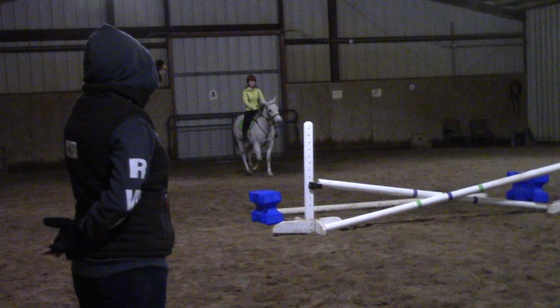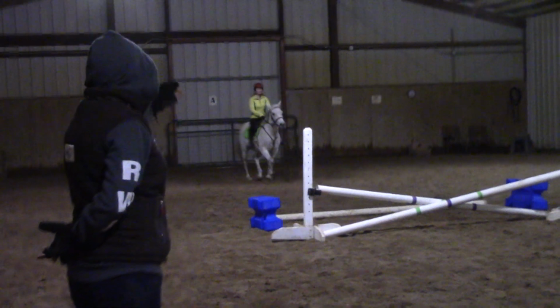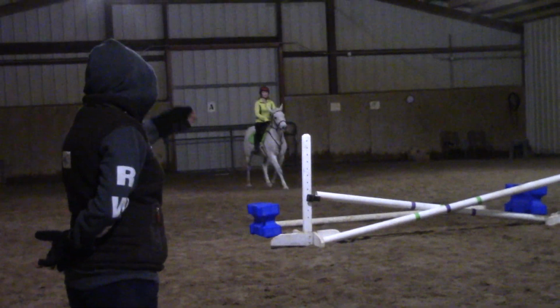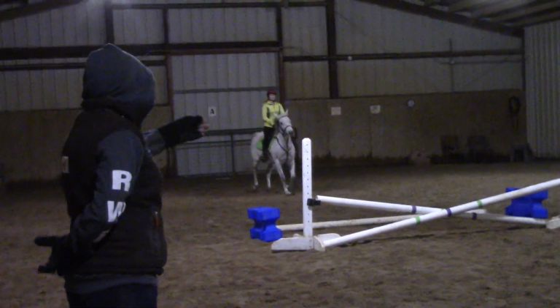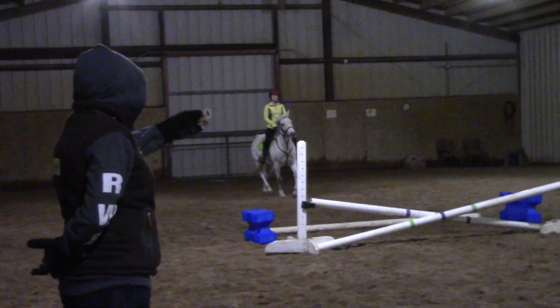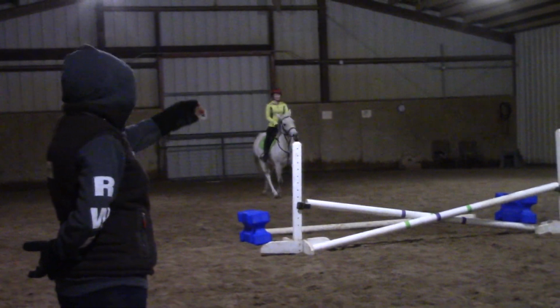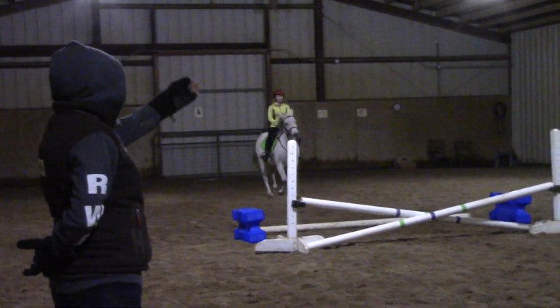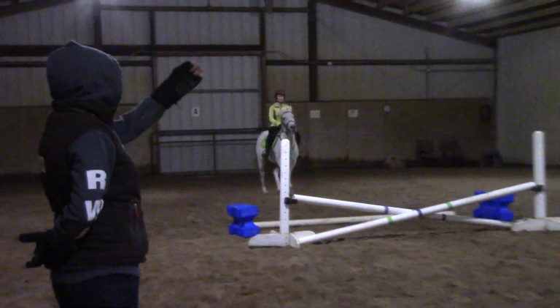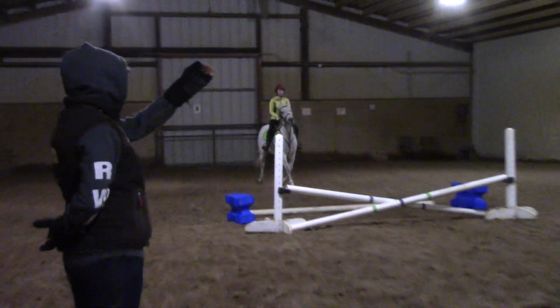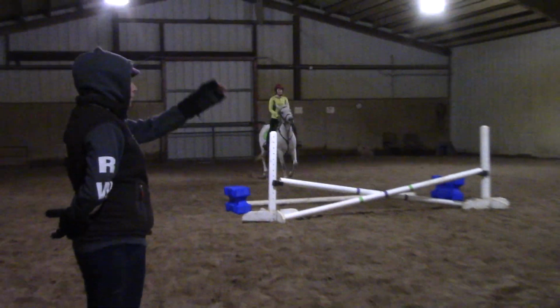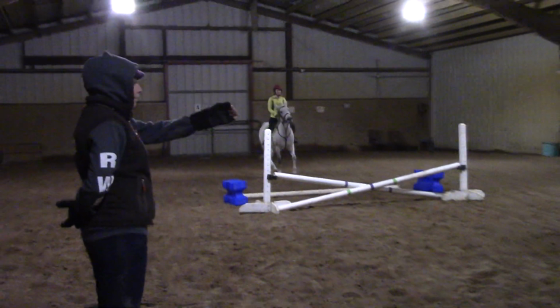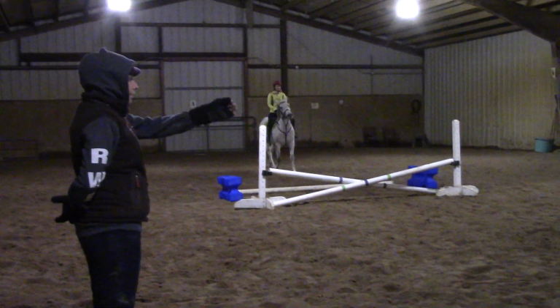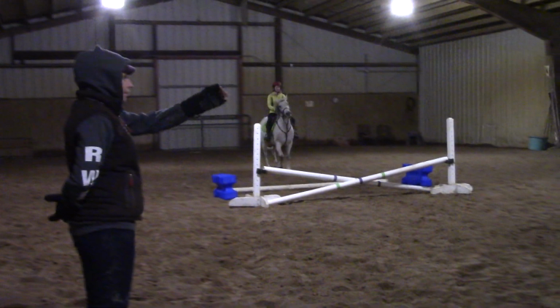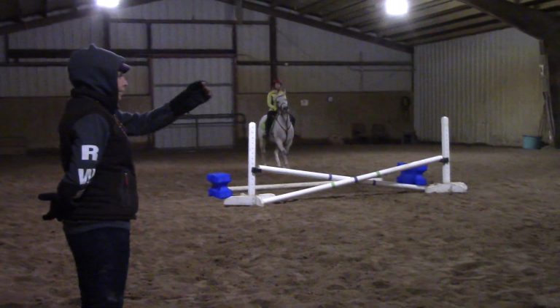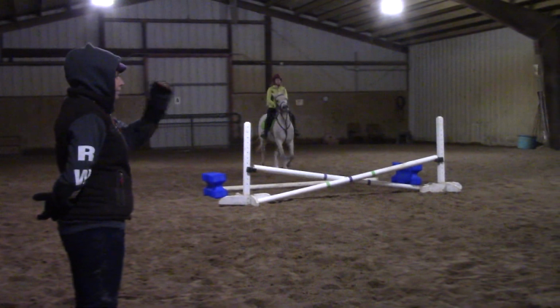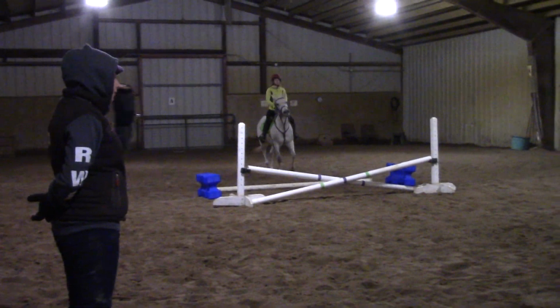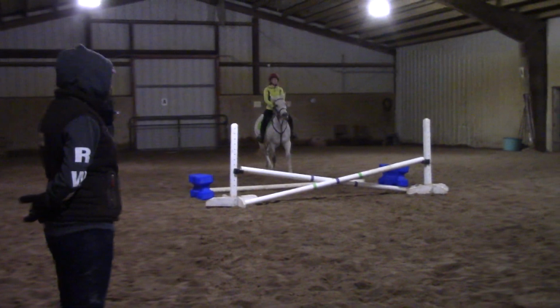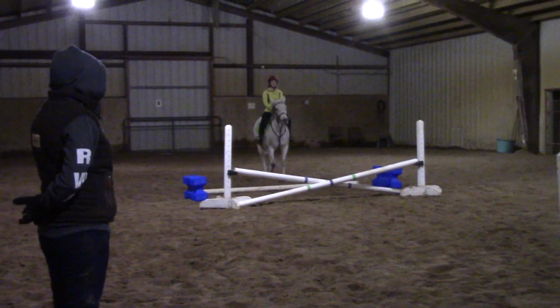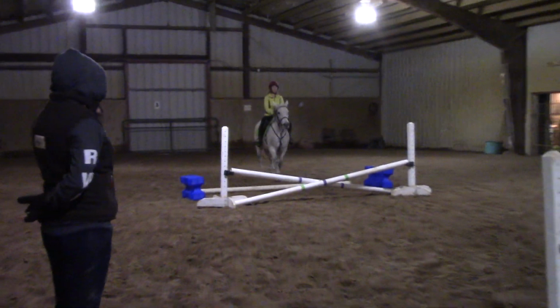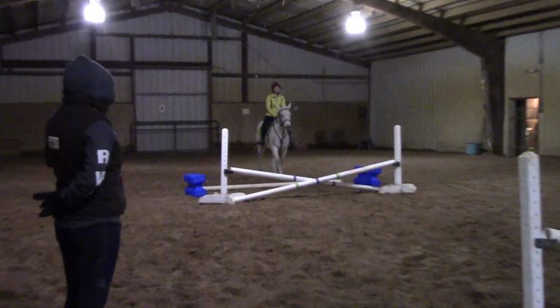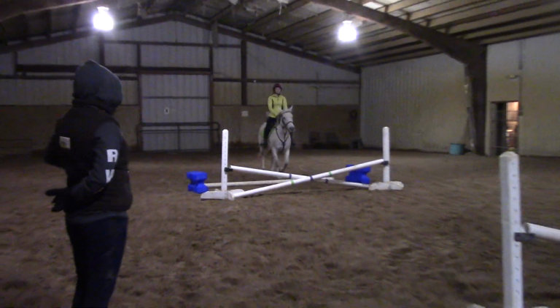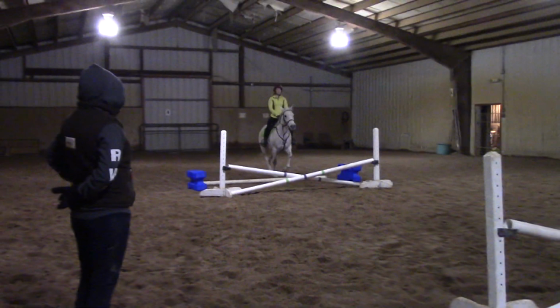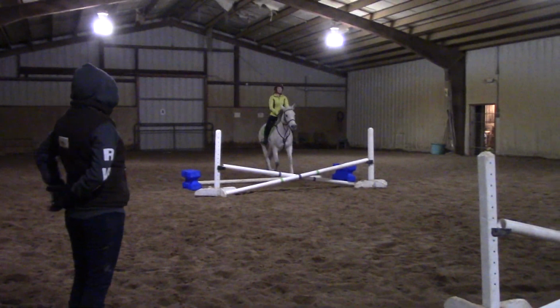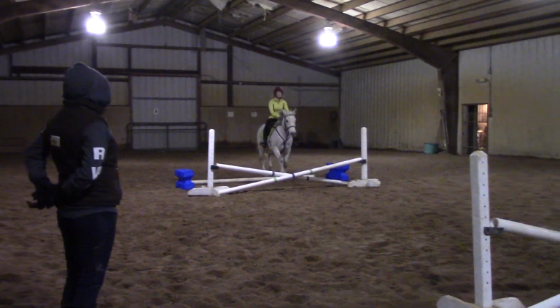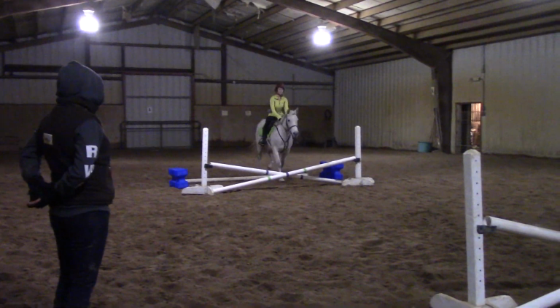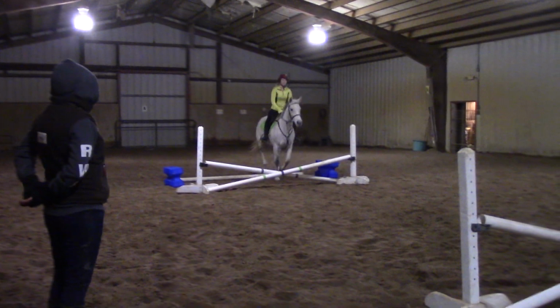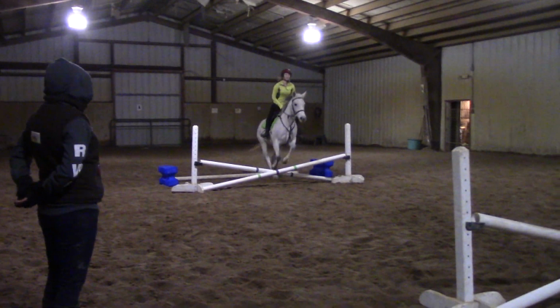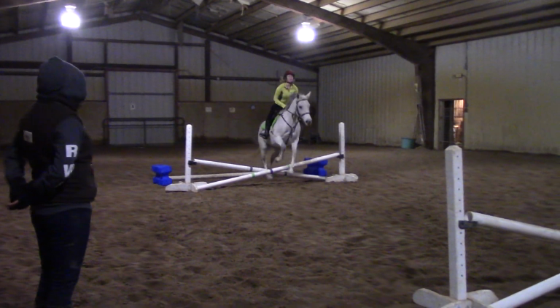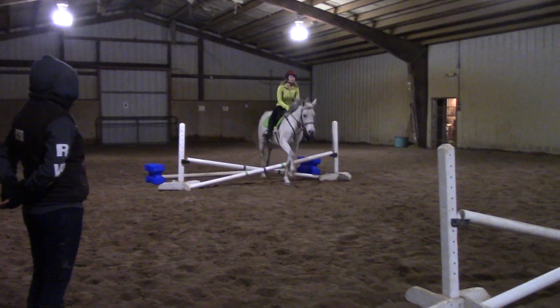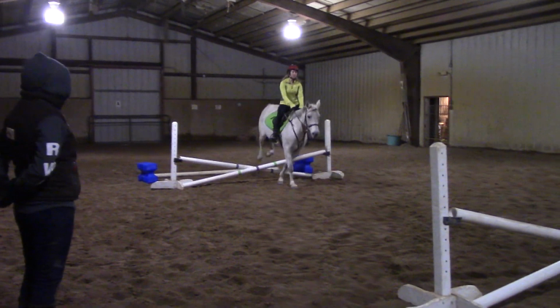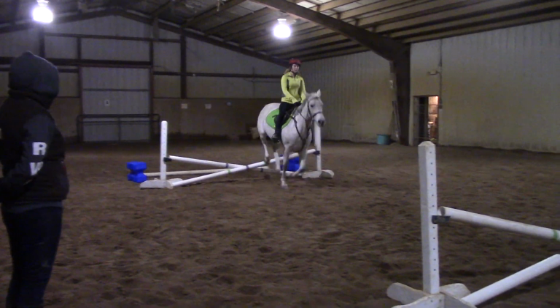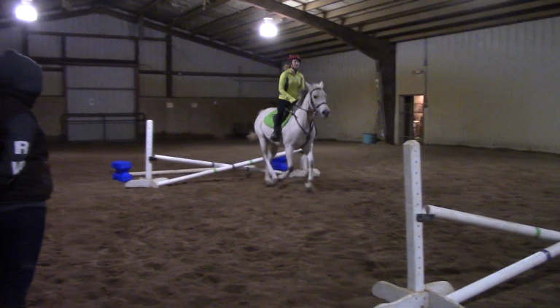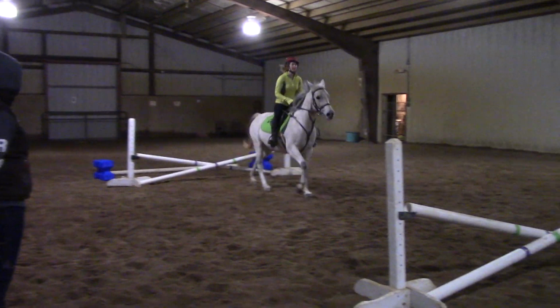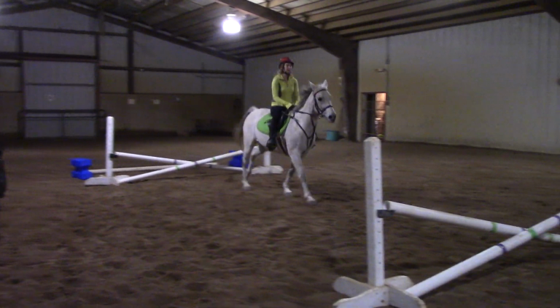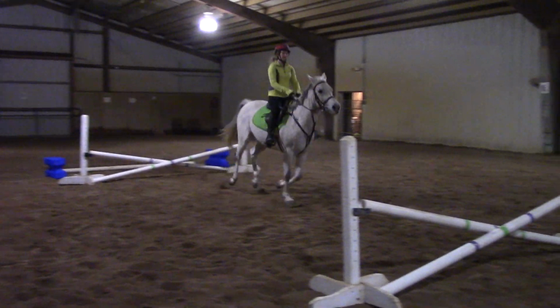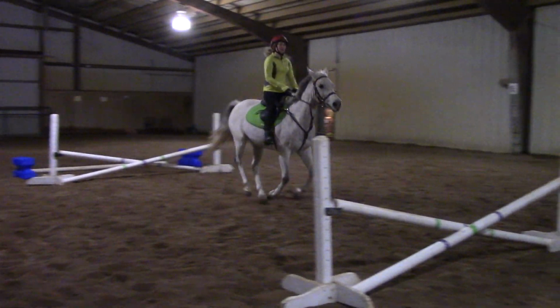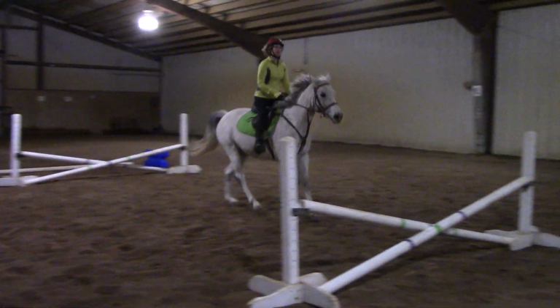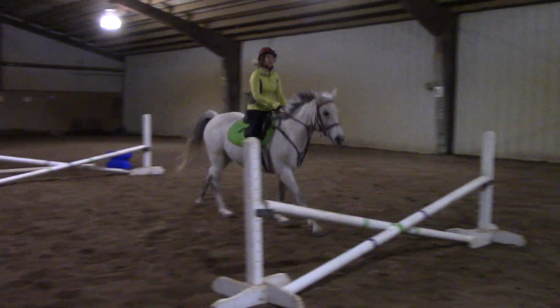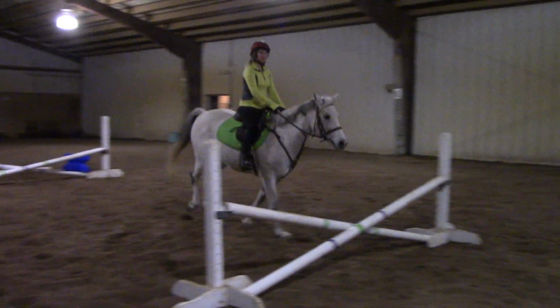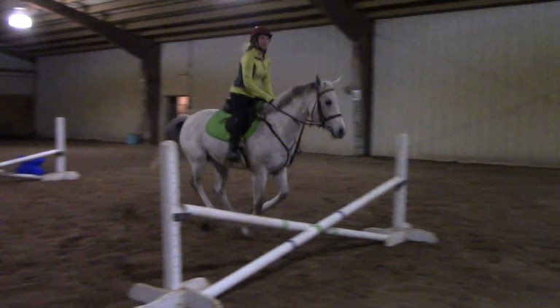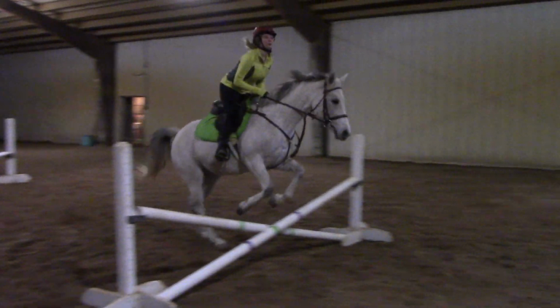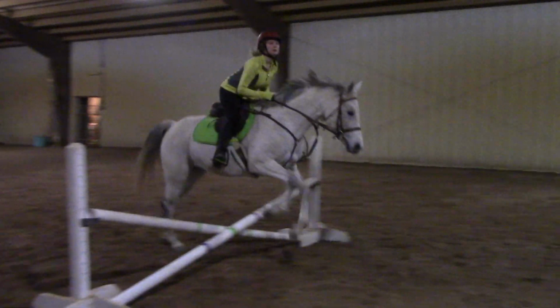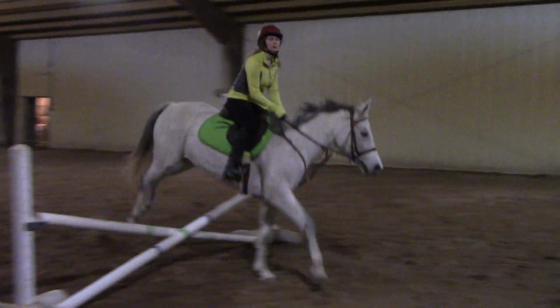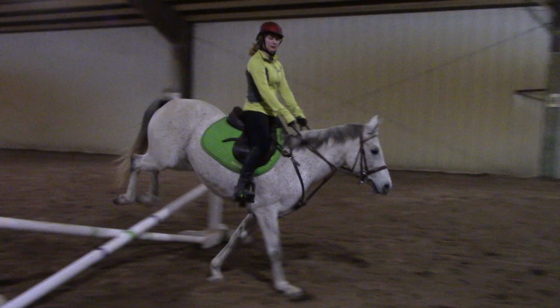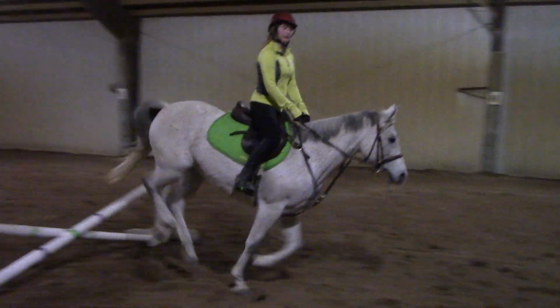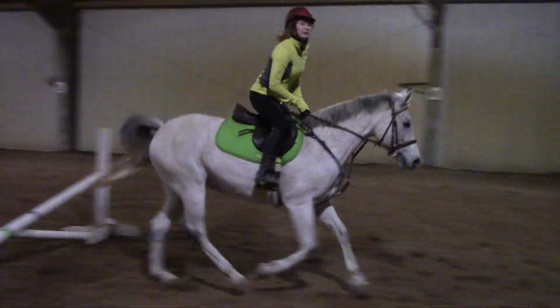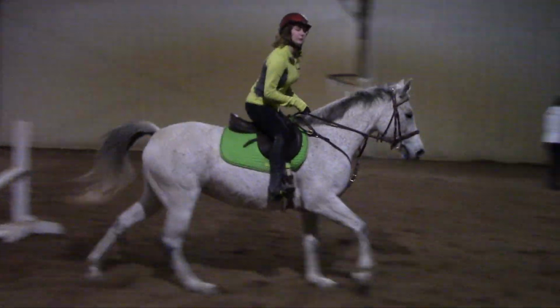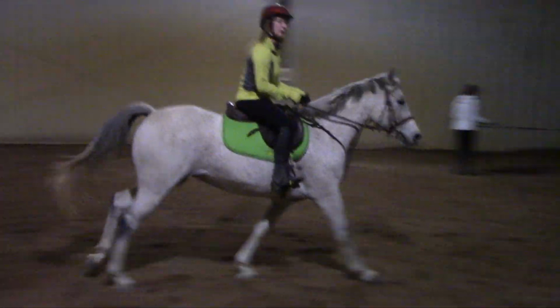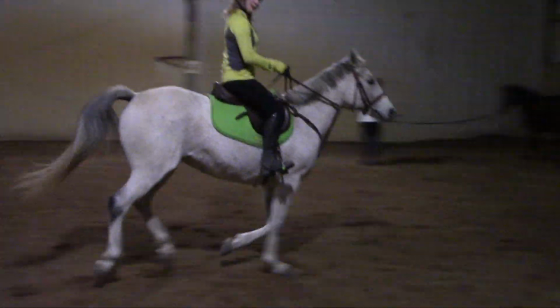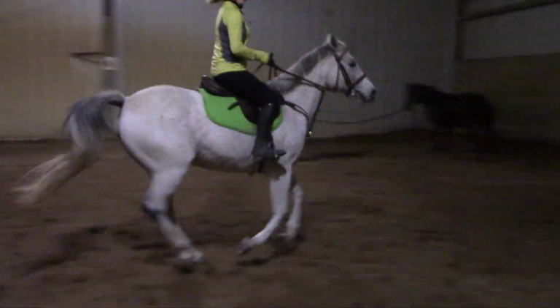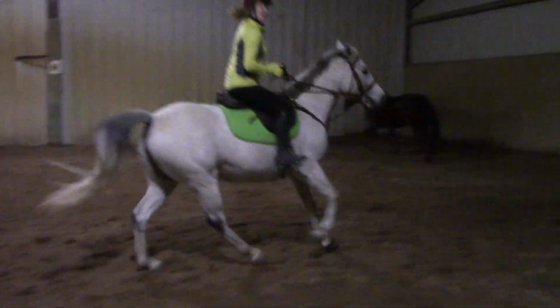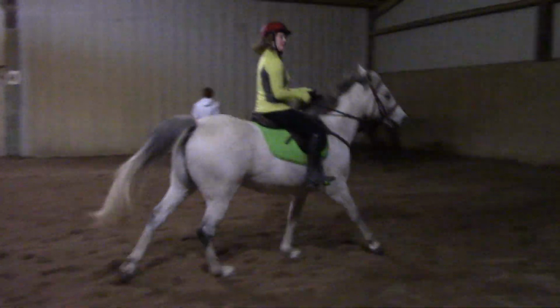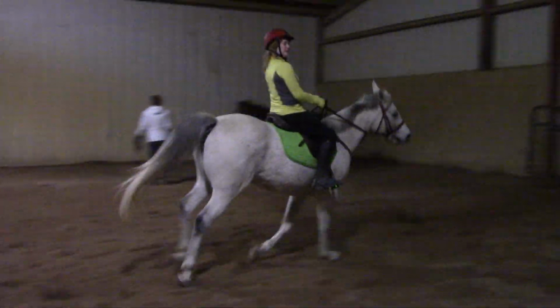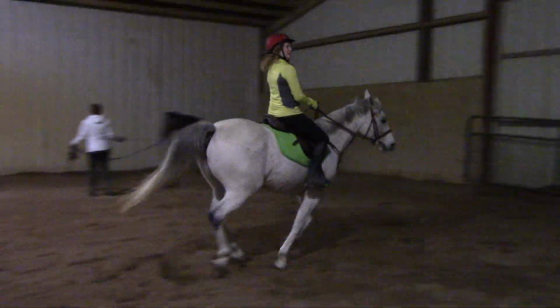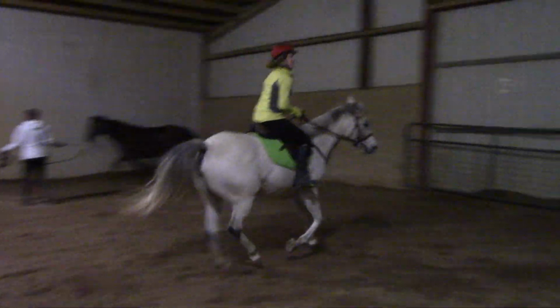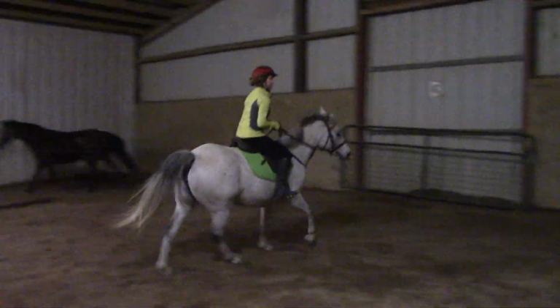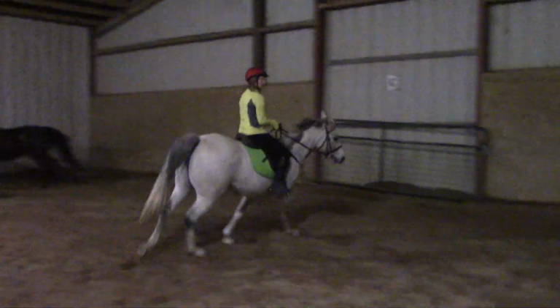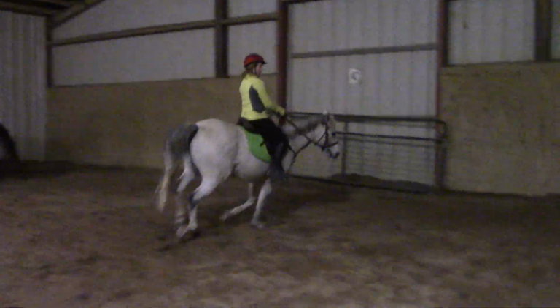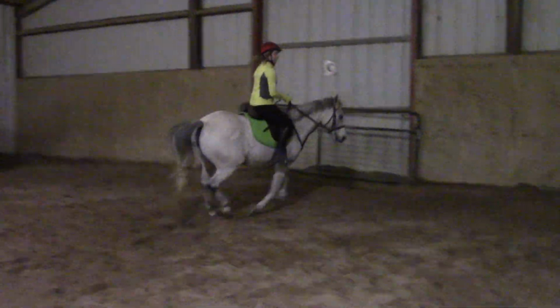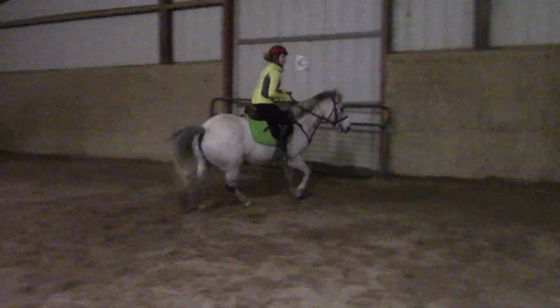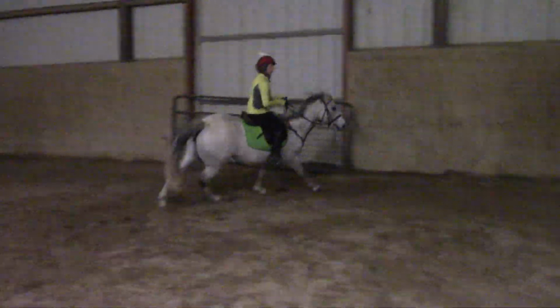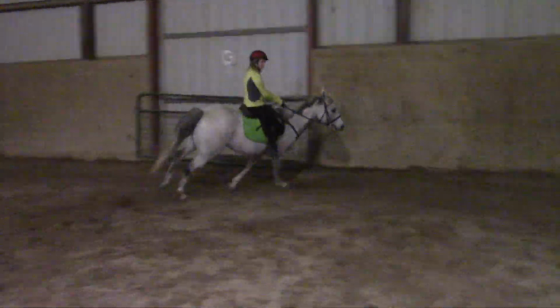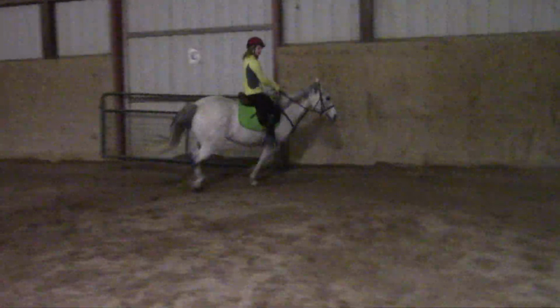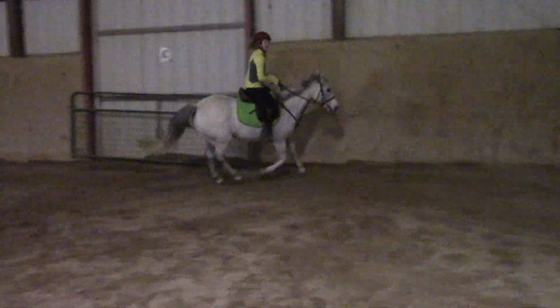Good entry, a nice follow through to the second fence. One, two — now inside leg at the gird, both hands up just a little bit.